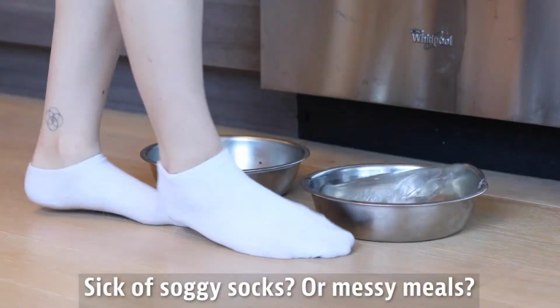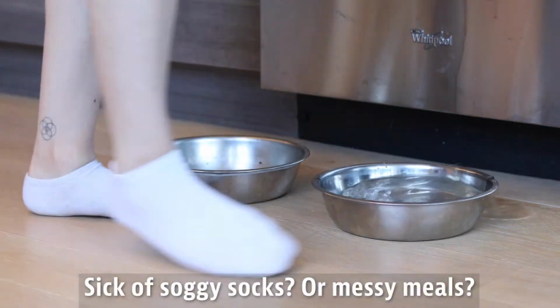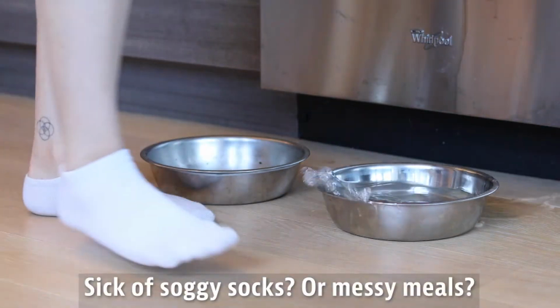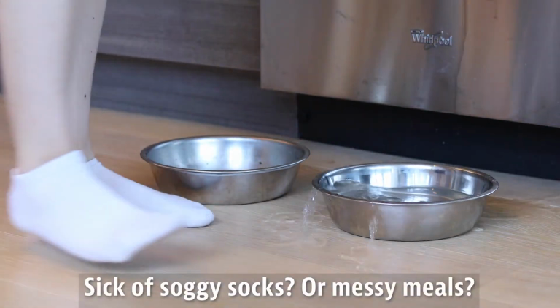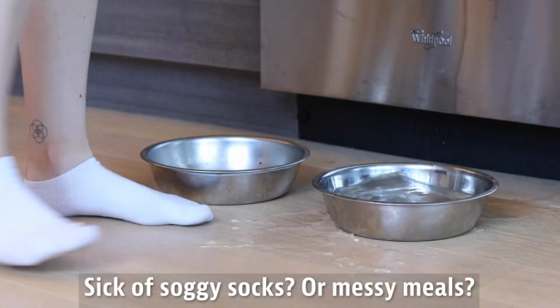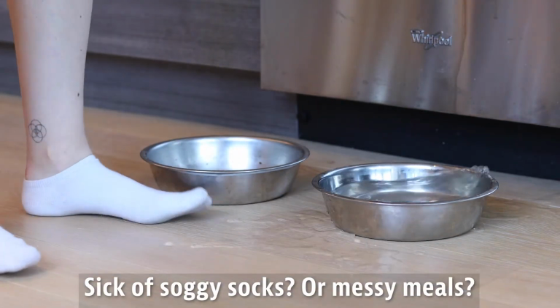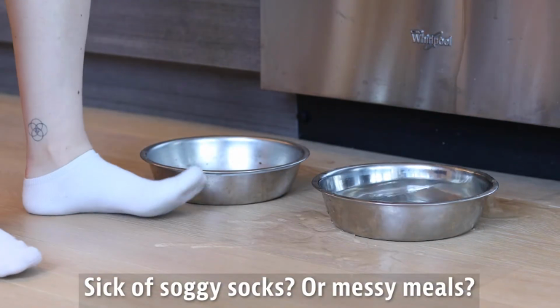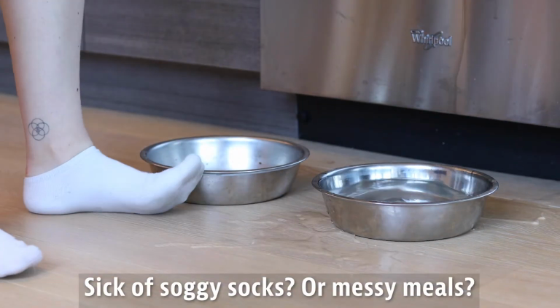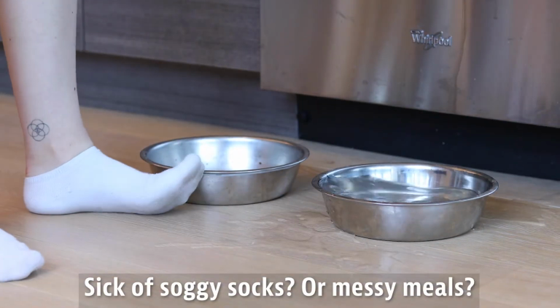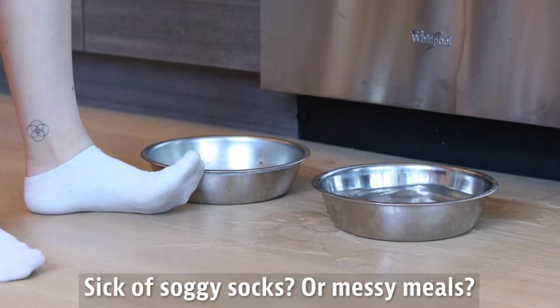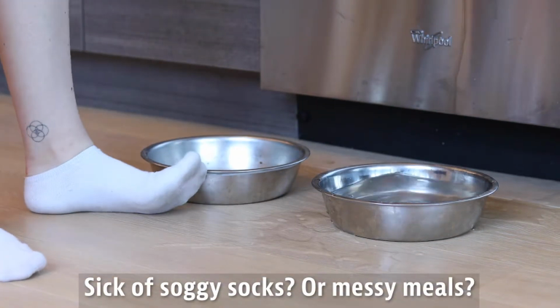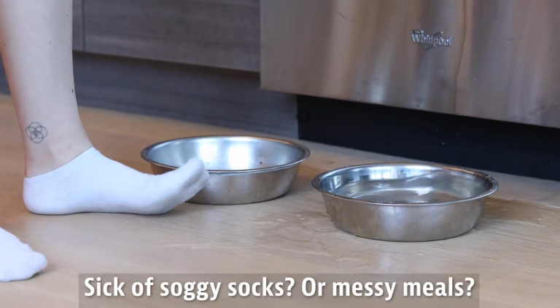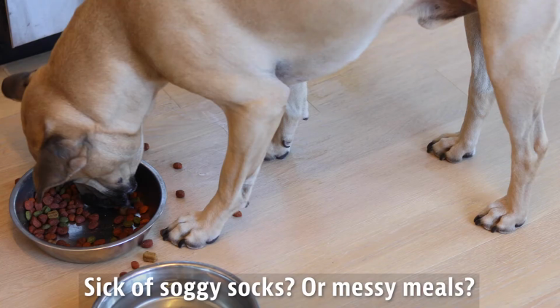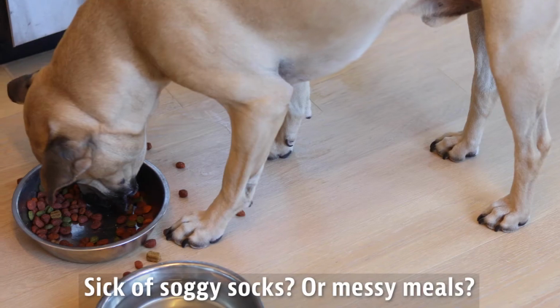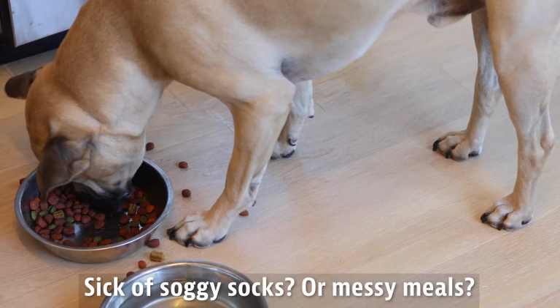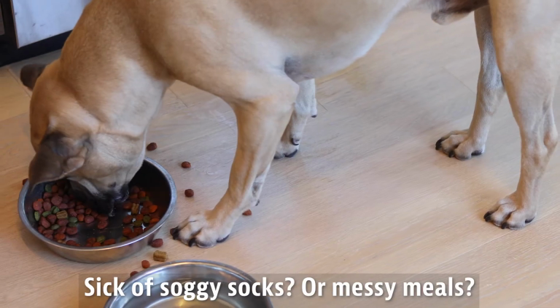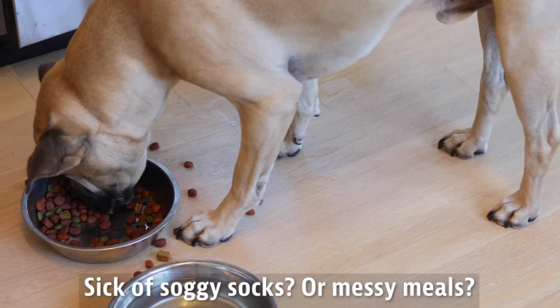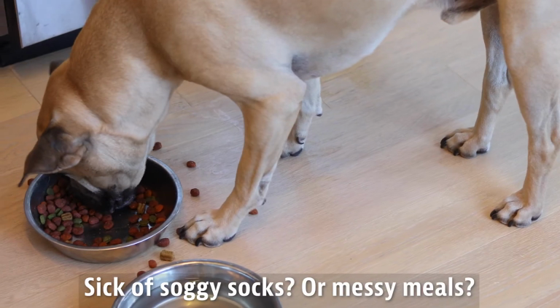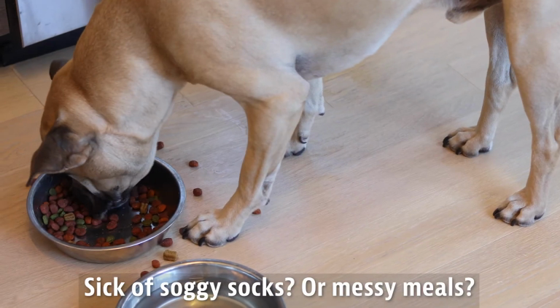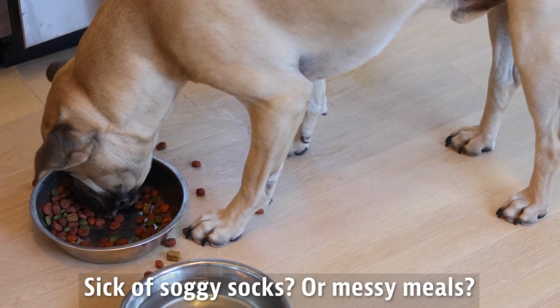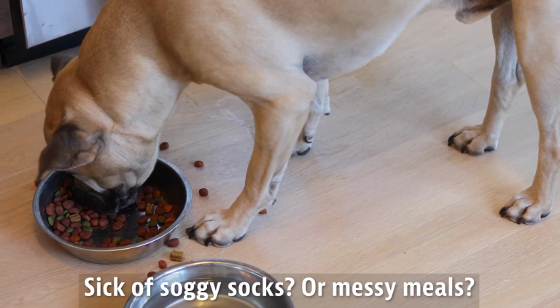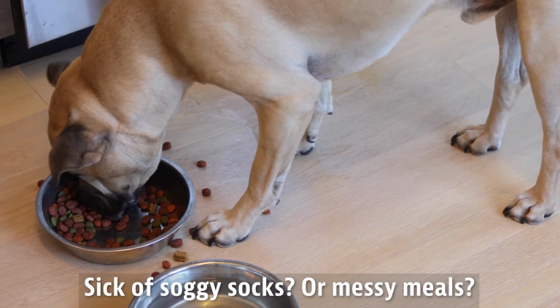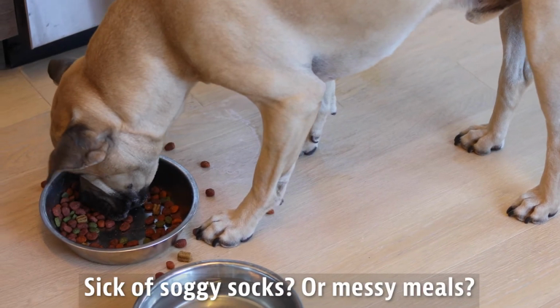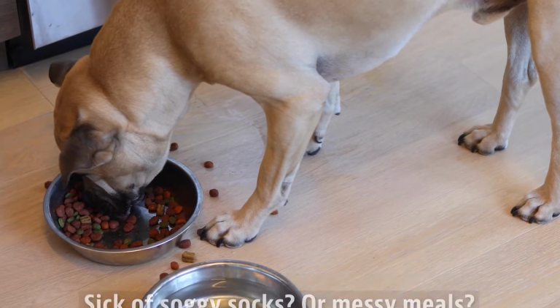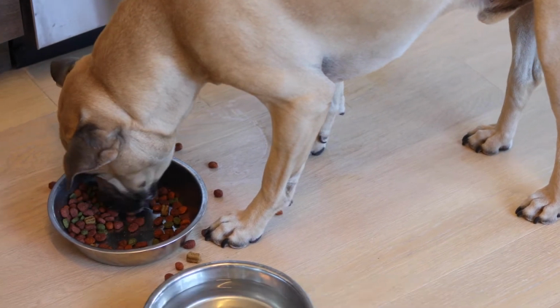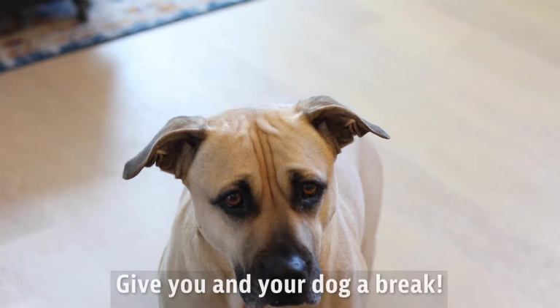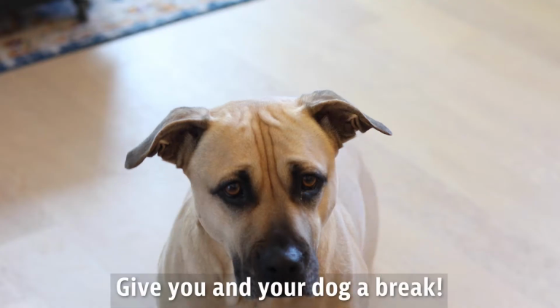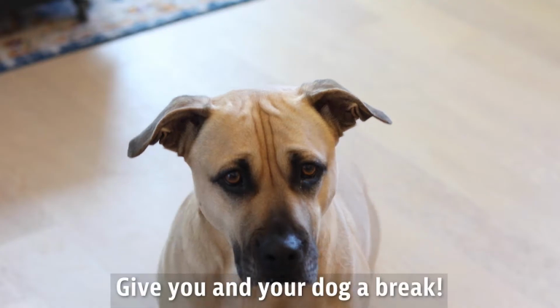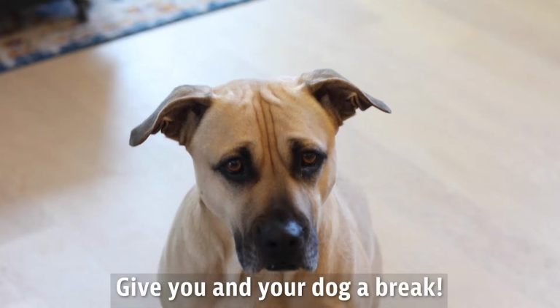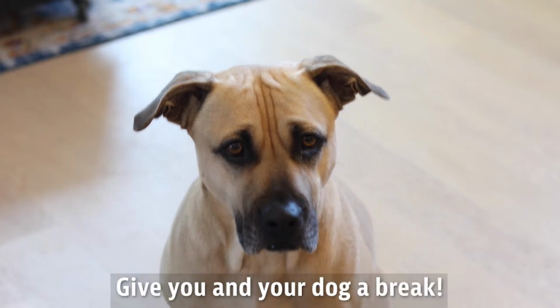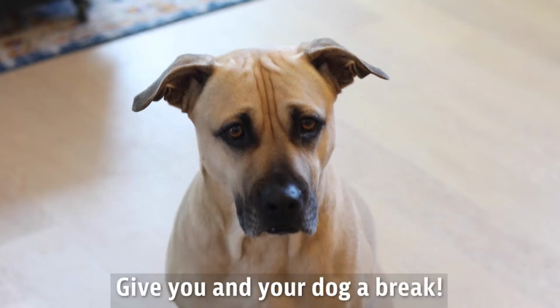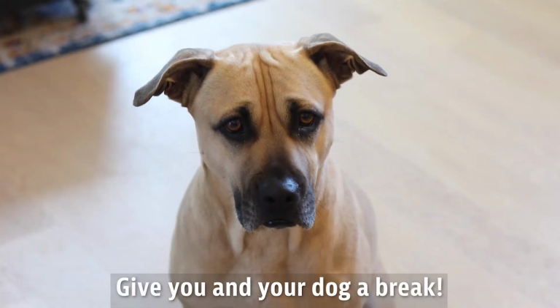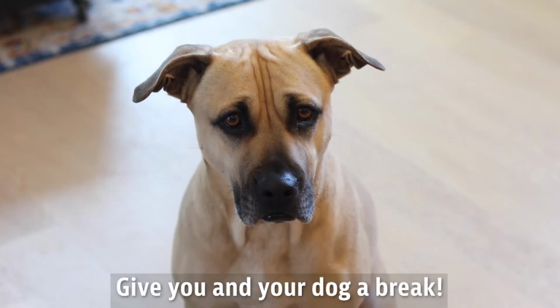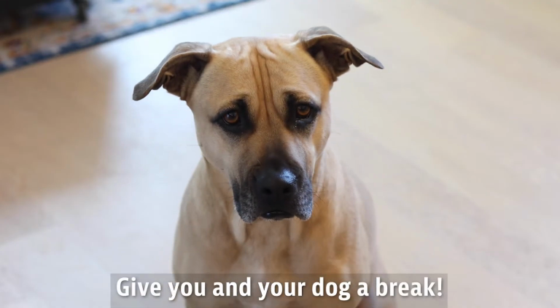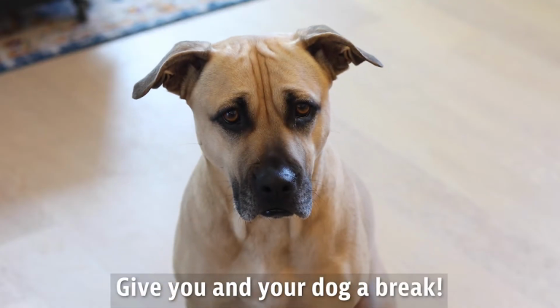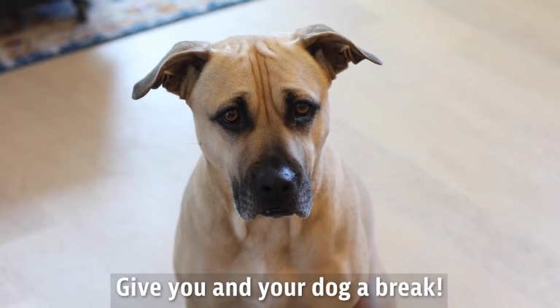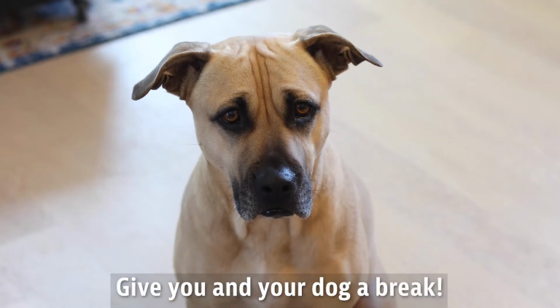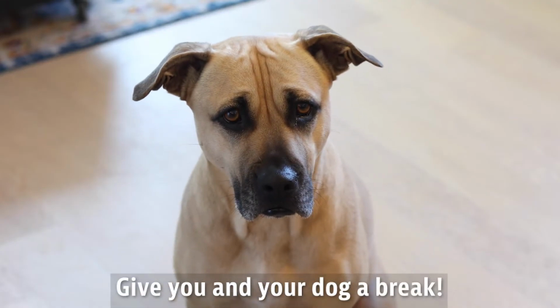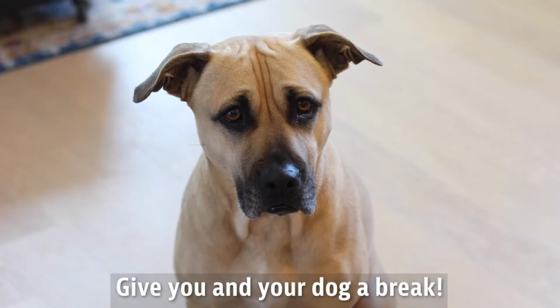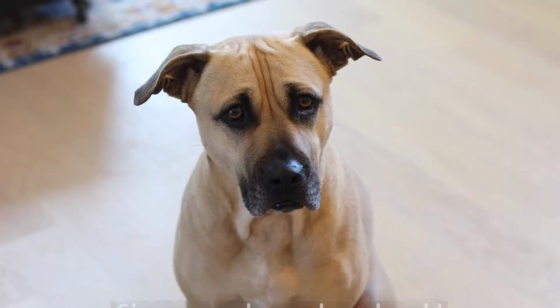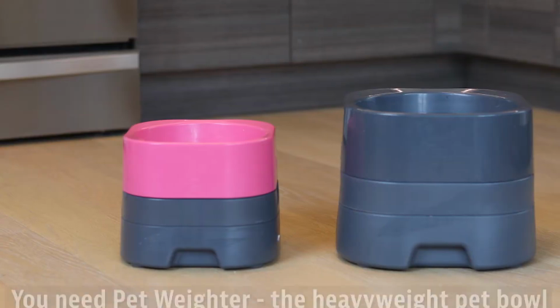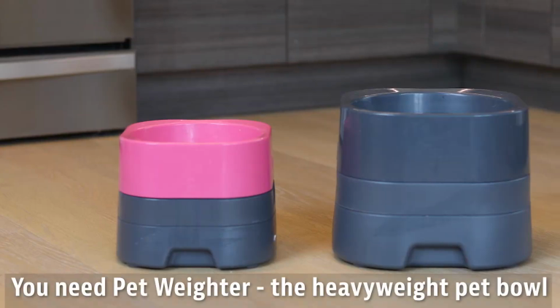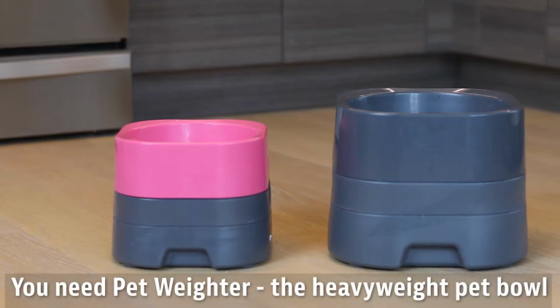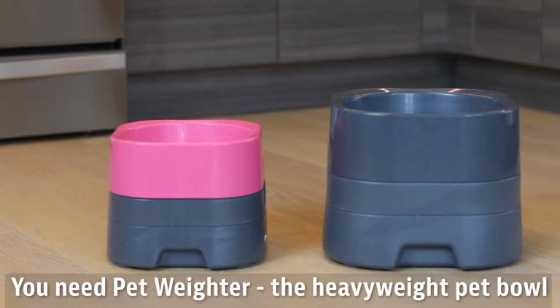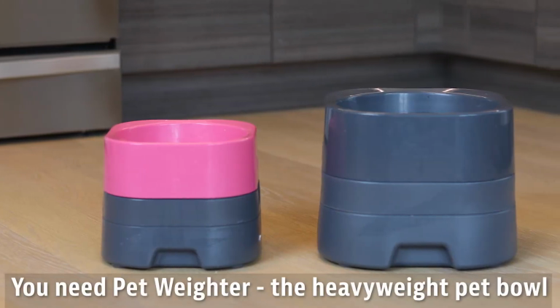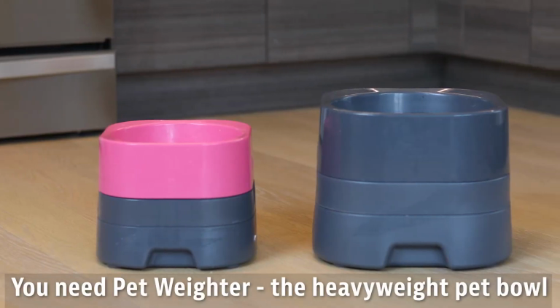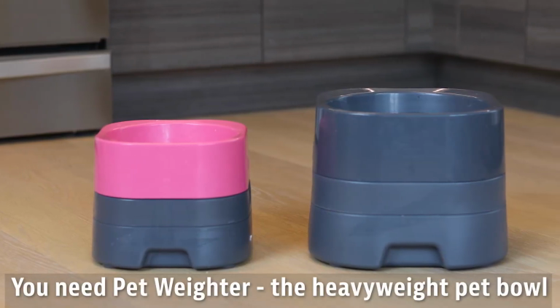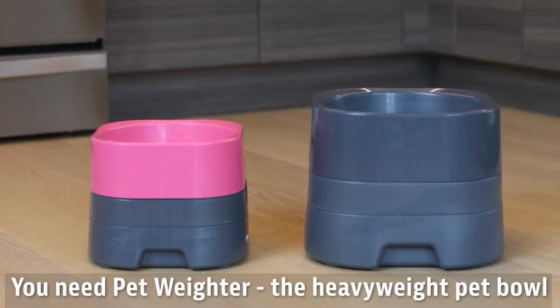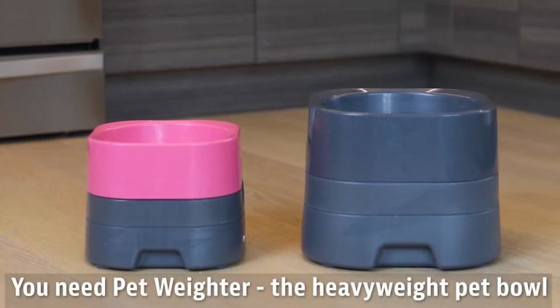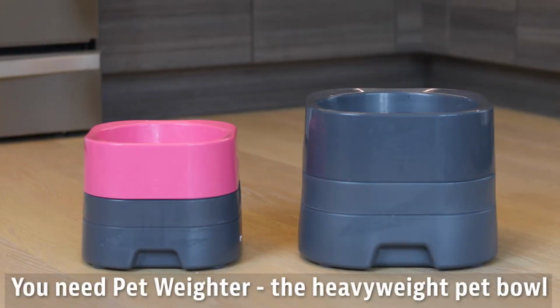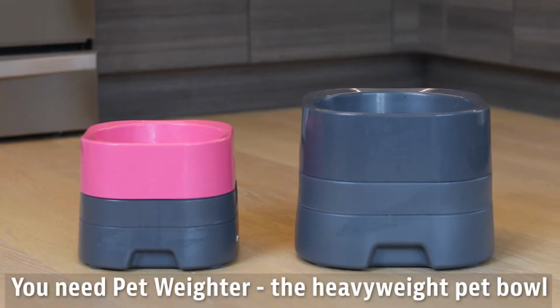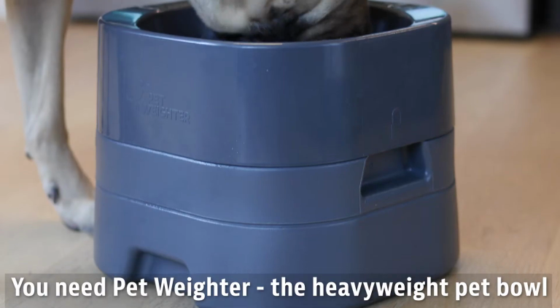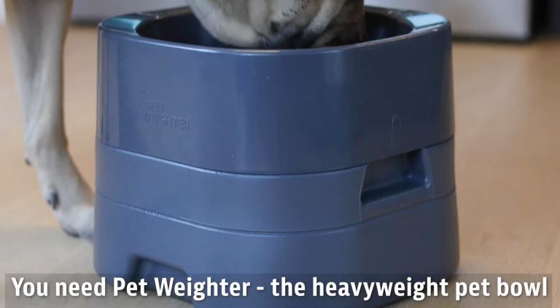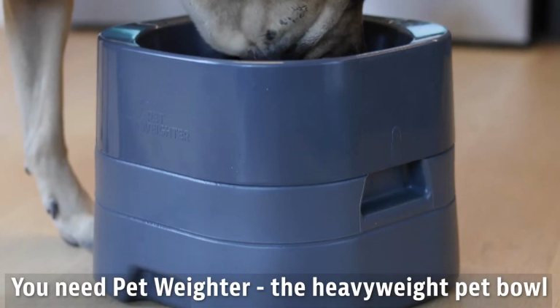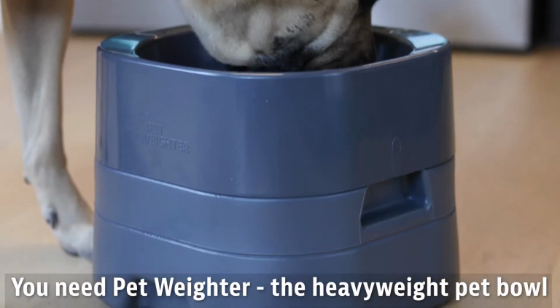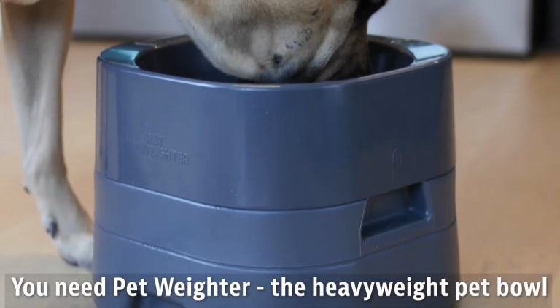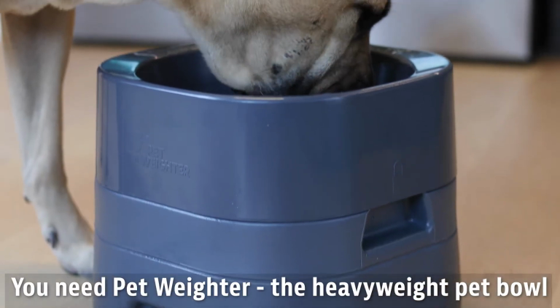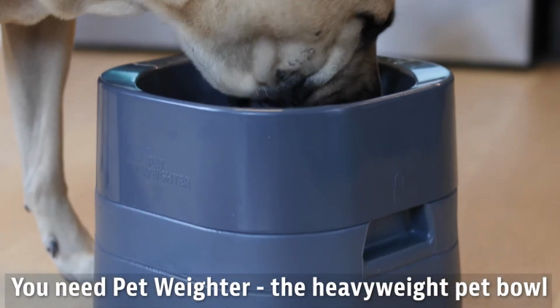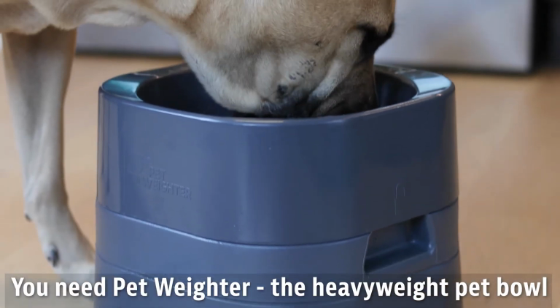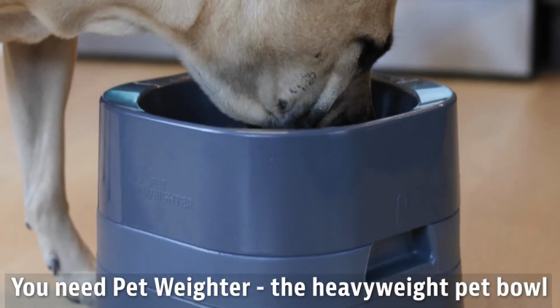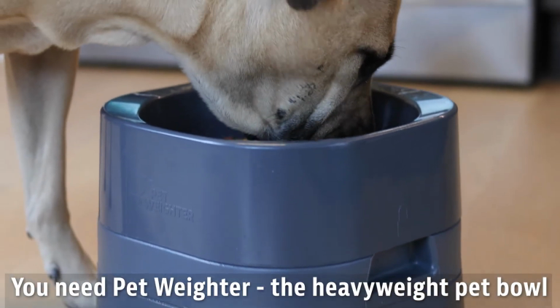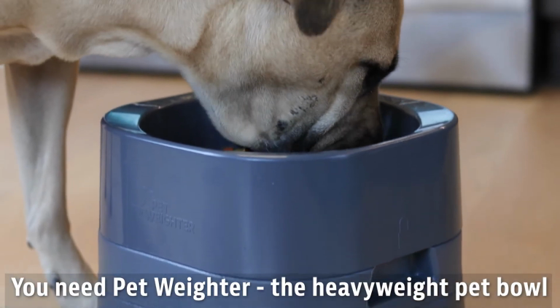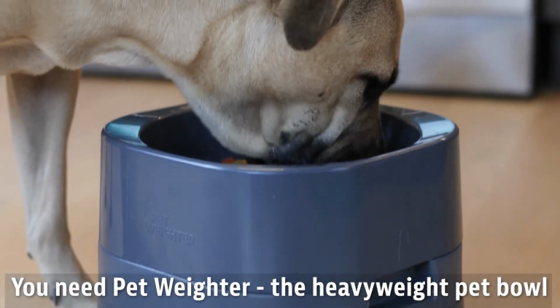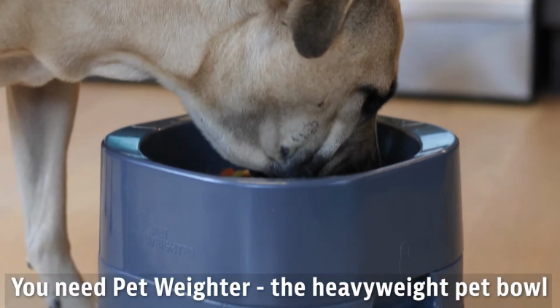Sick of soggy socks or messy meals? Give you and your dog a break! You need Pet Waiter, the heavyweight pet bowl.